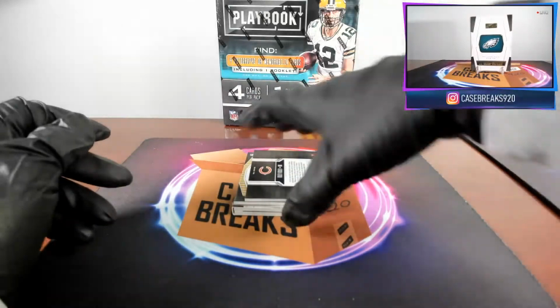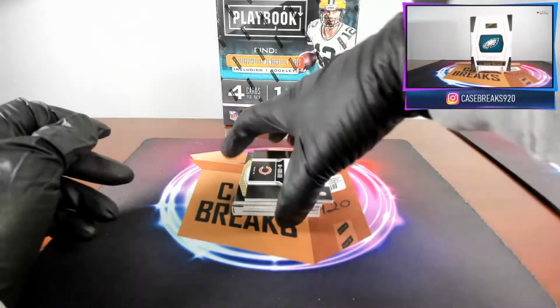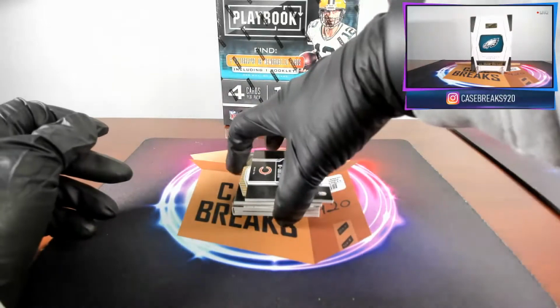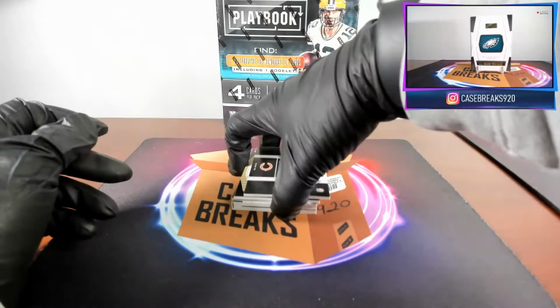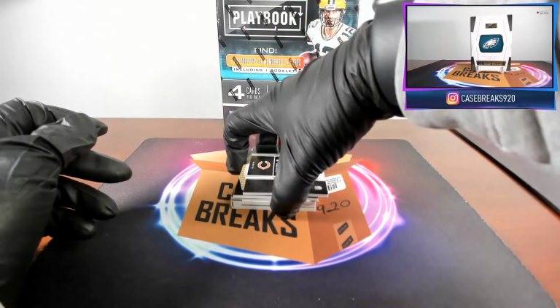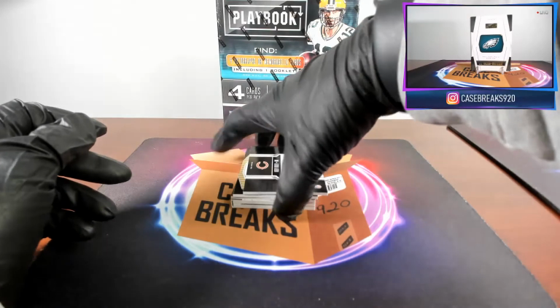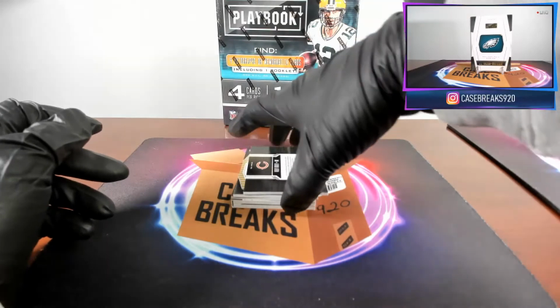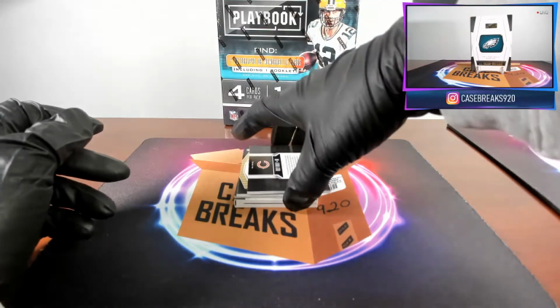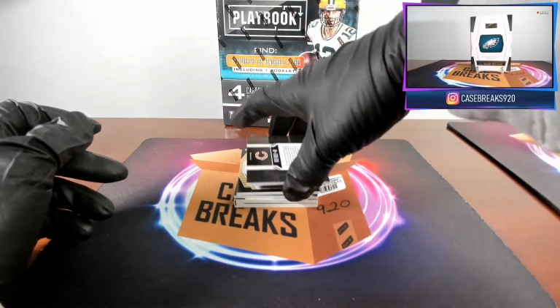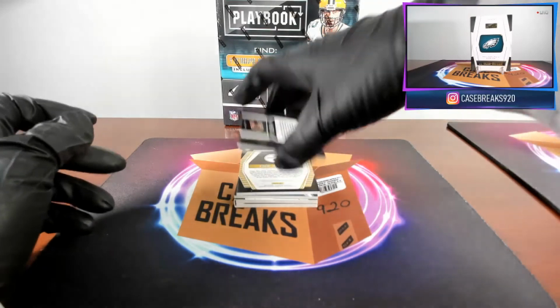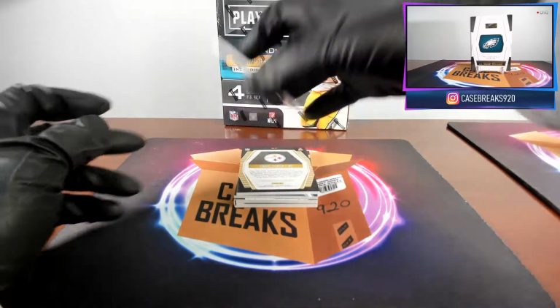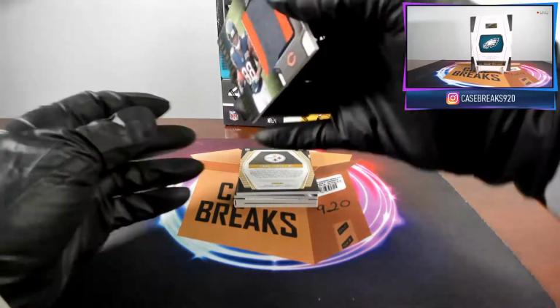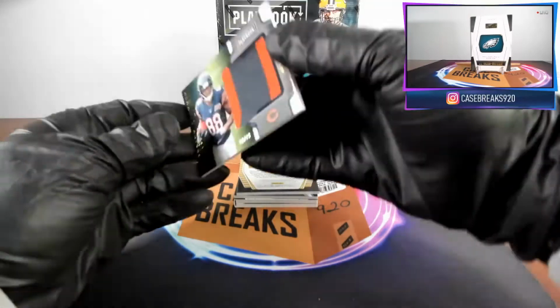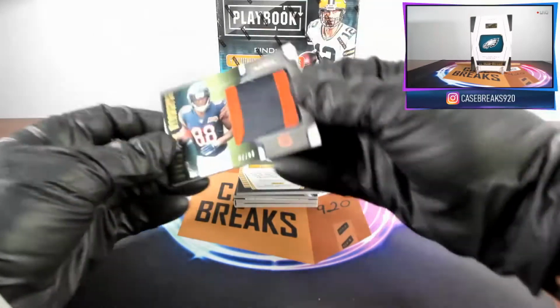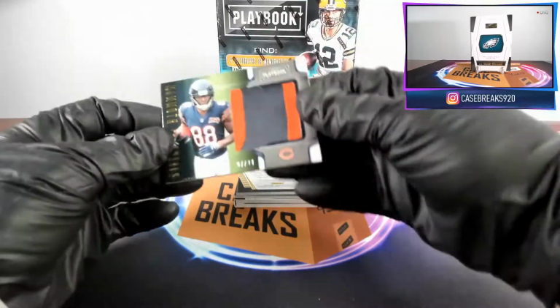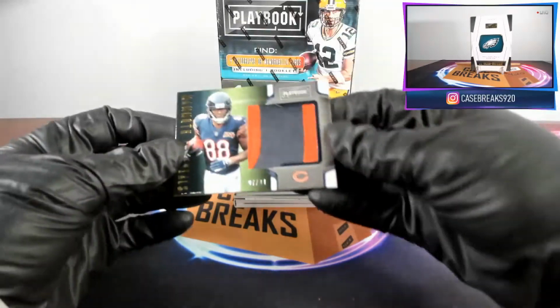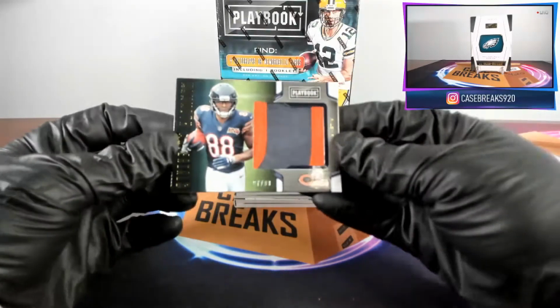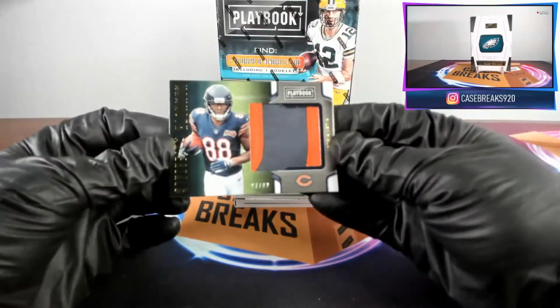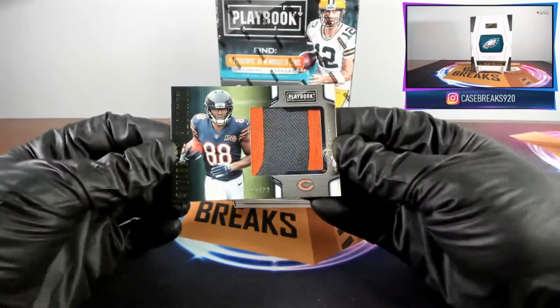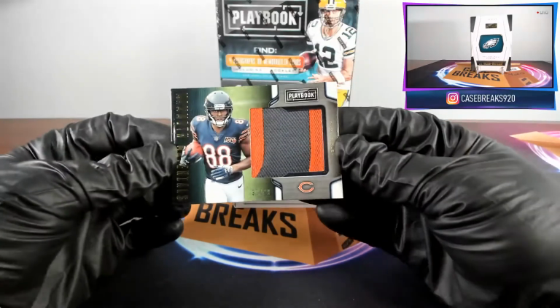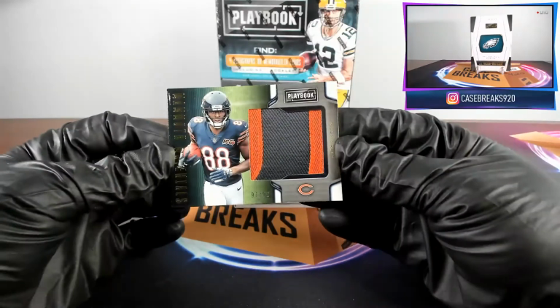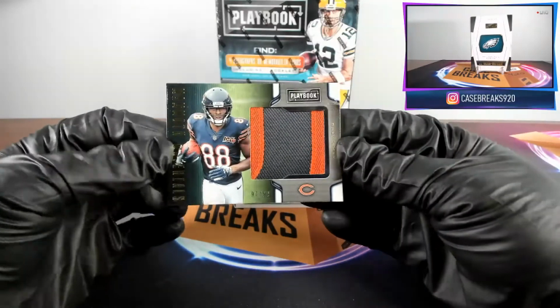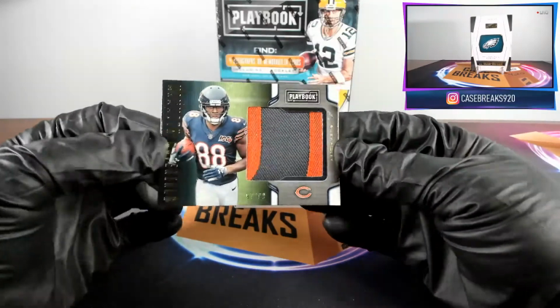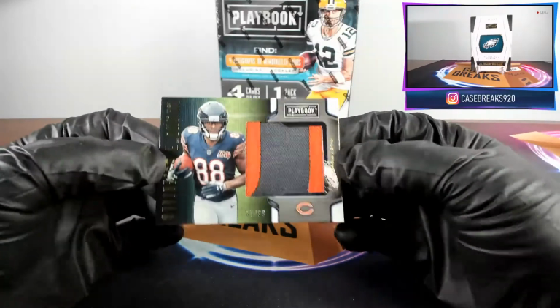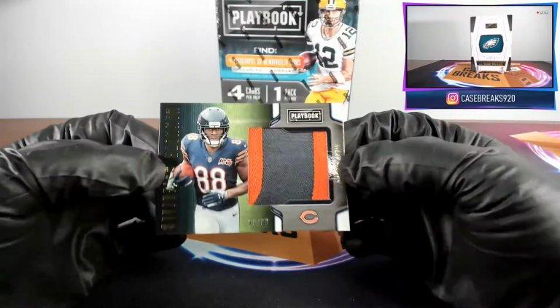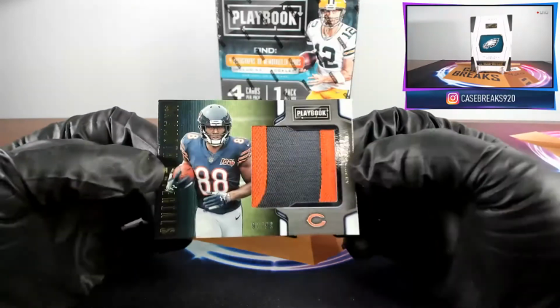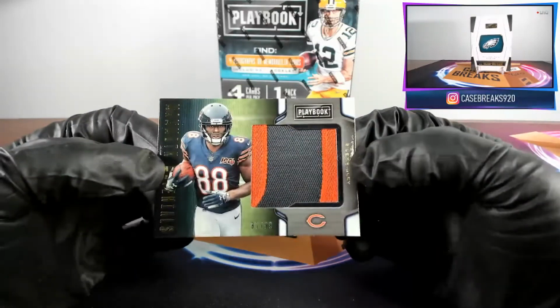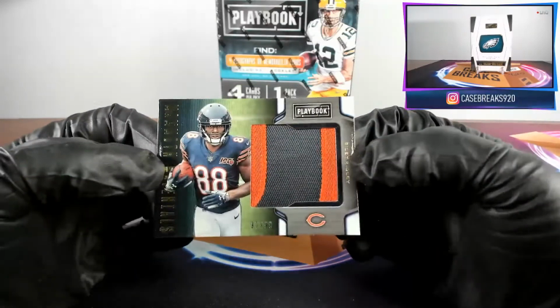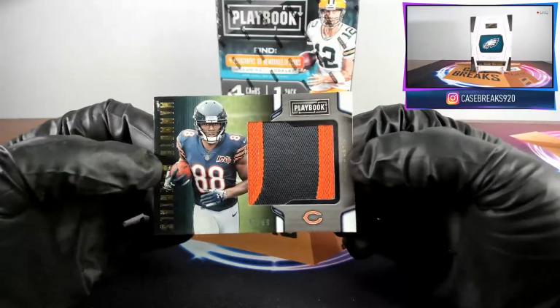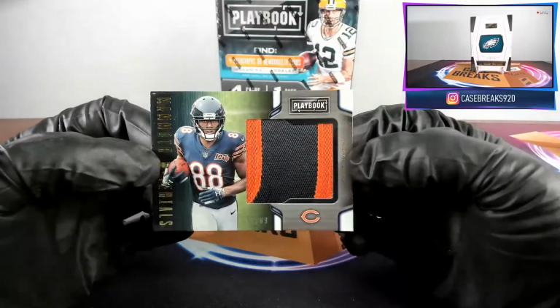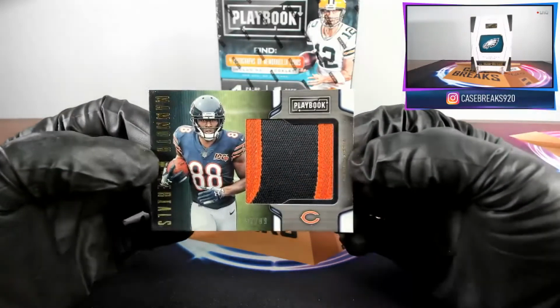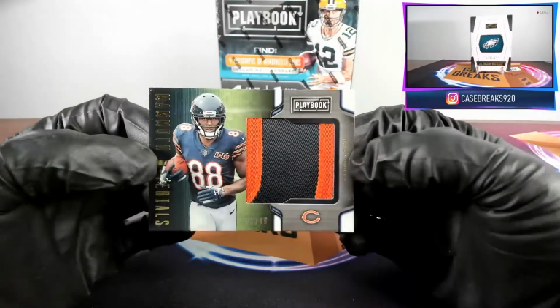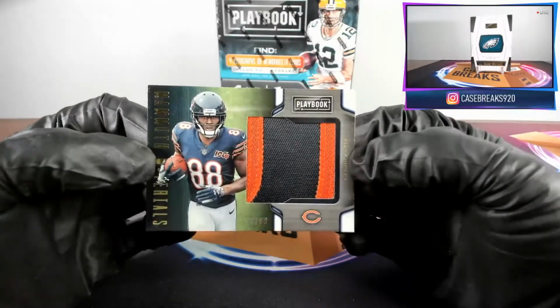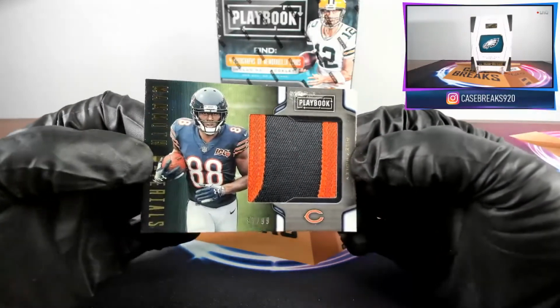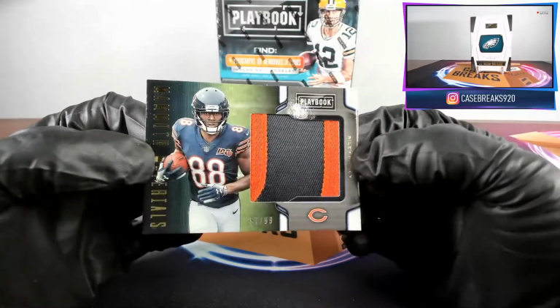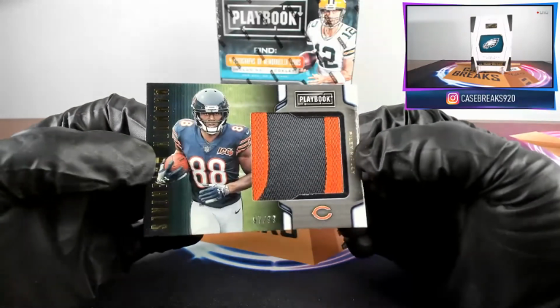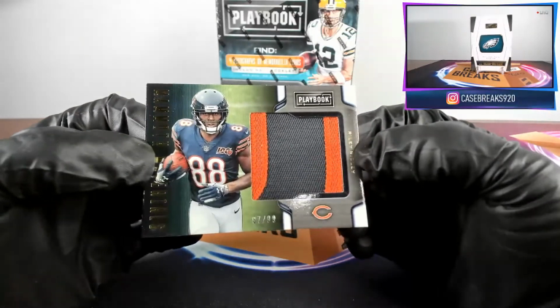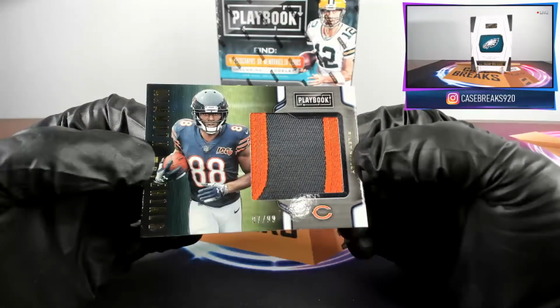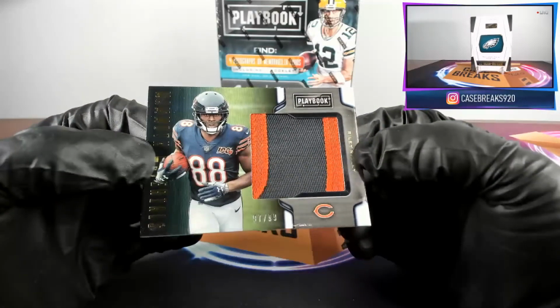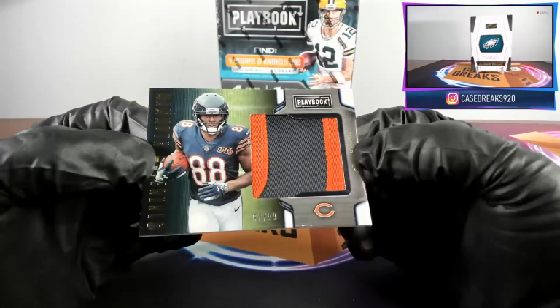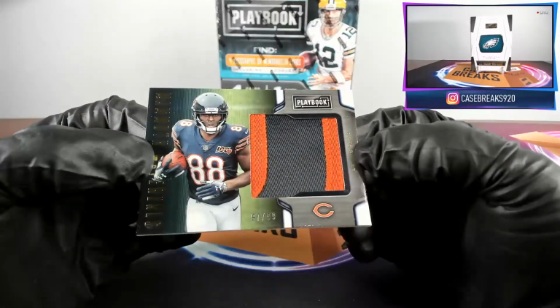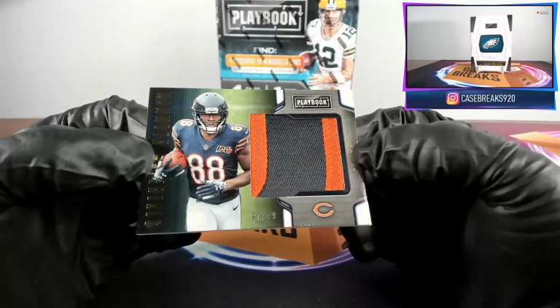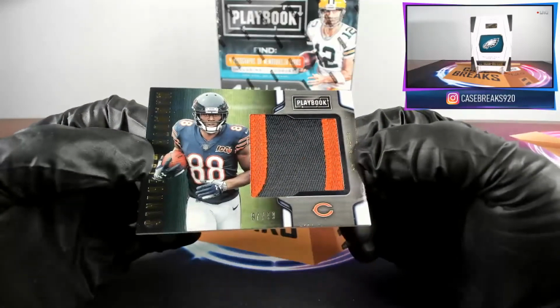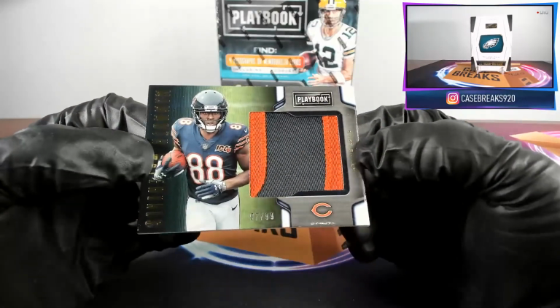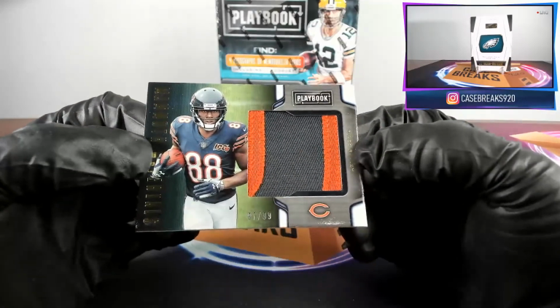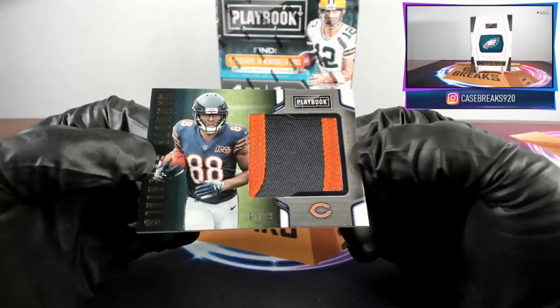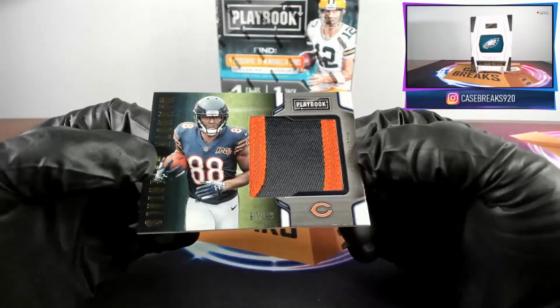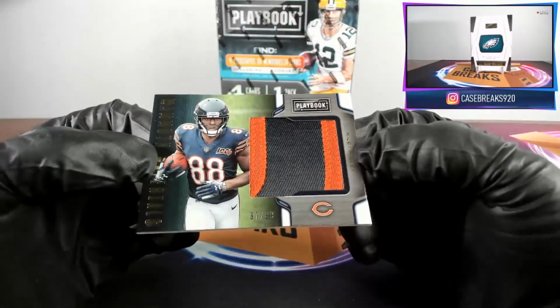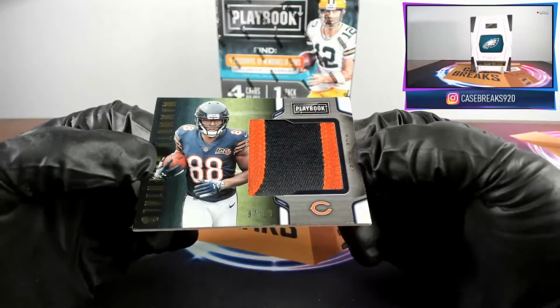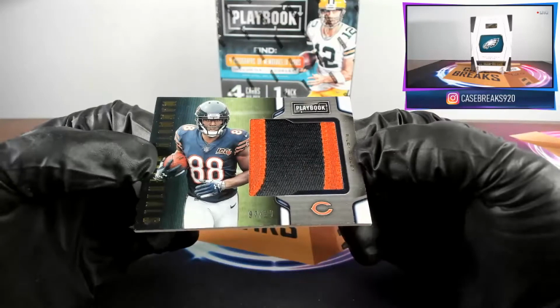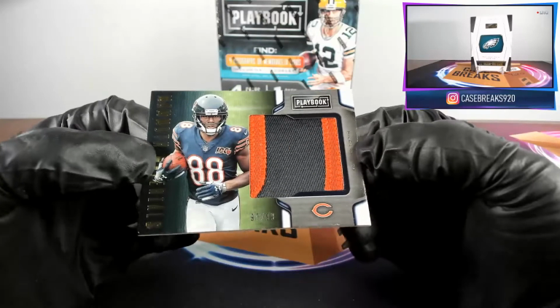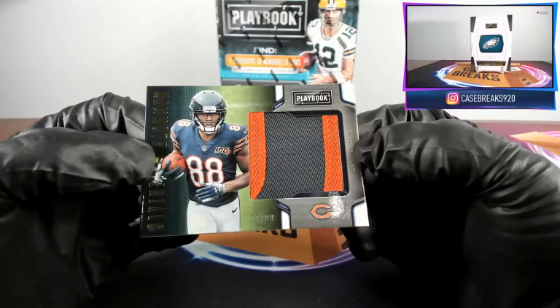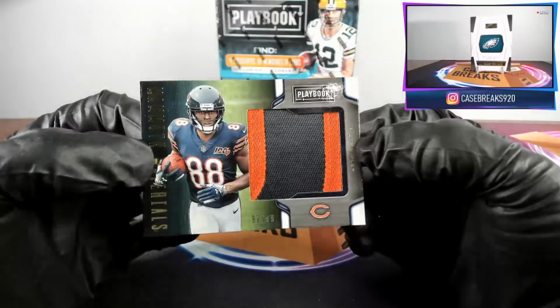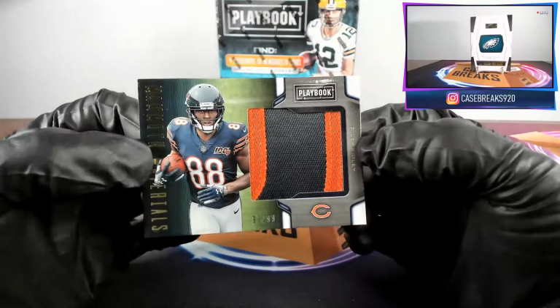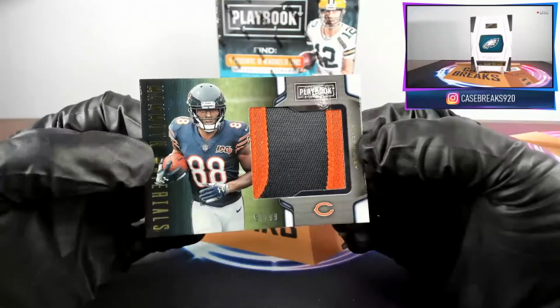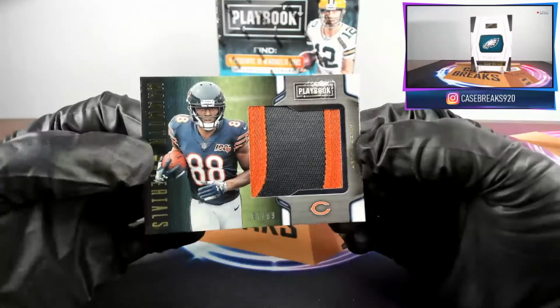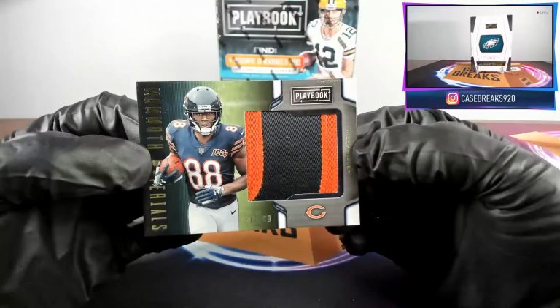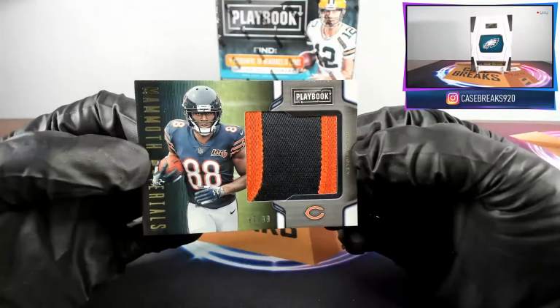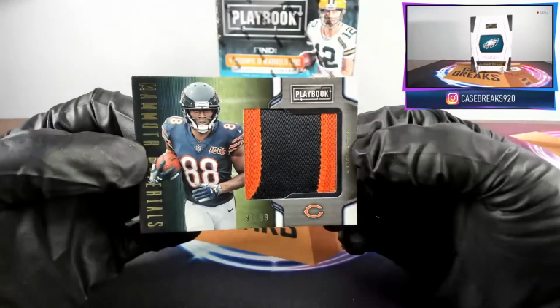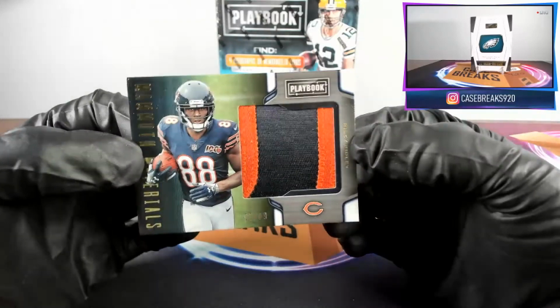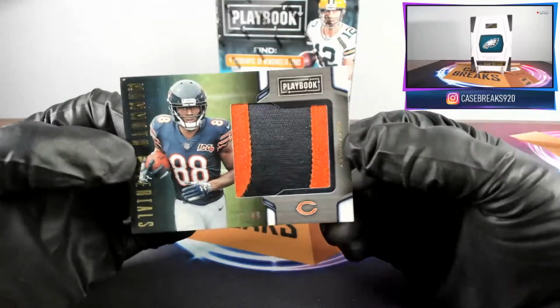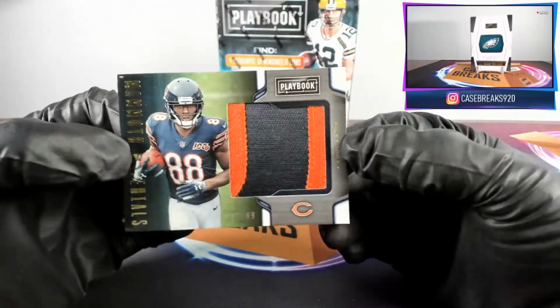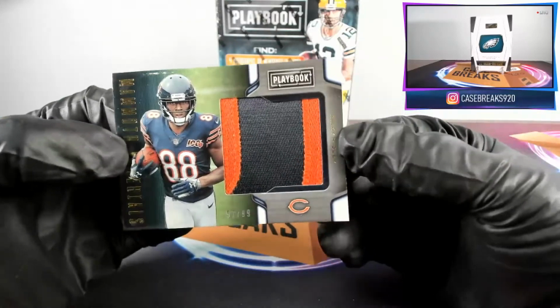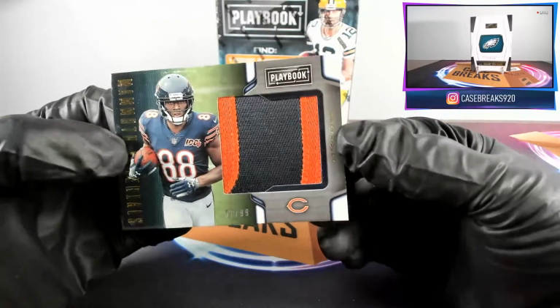First card for the Chicago Bears, Riley Ridley, two-color patch, 97 out of 99.